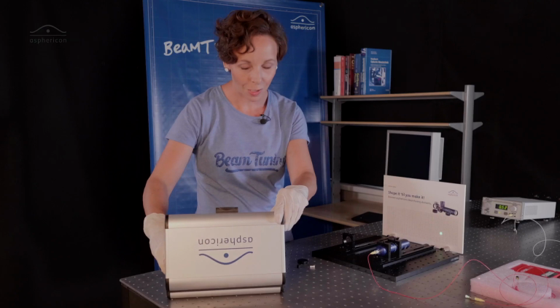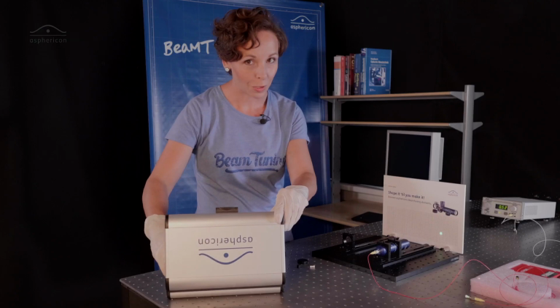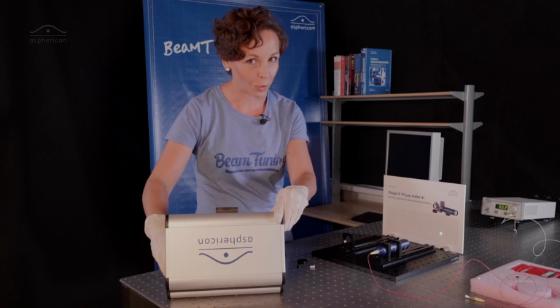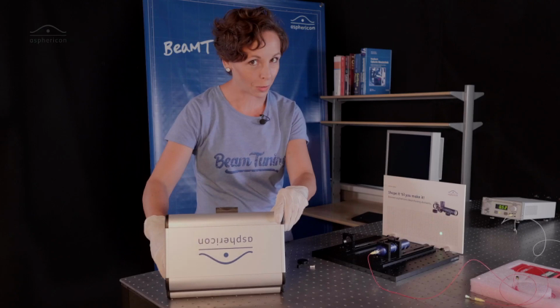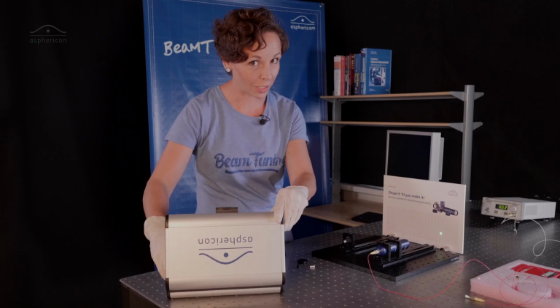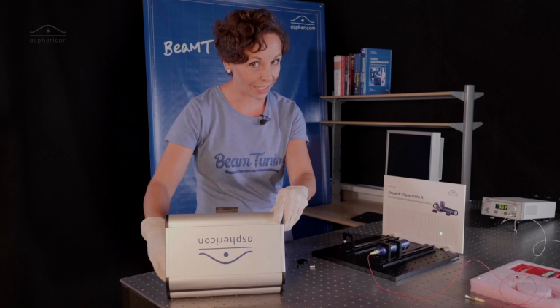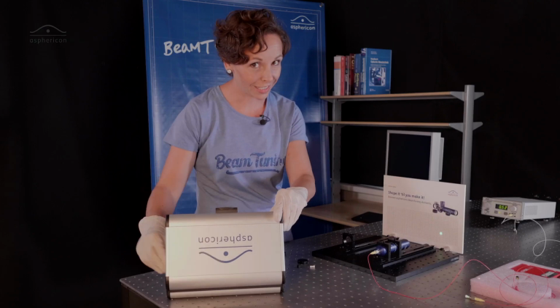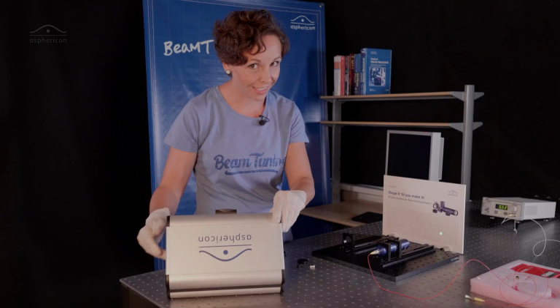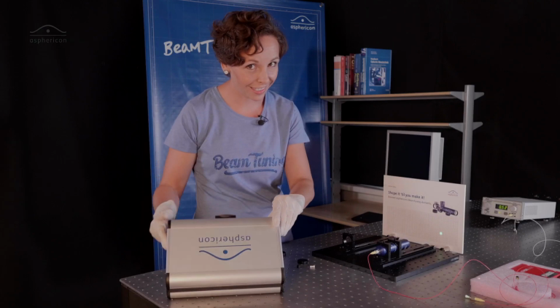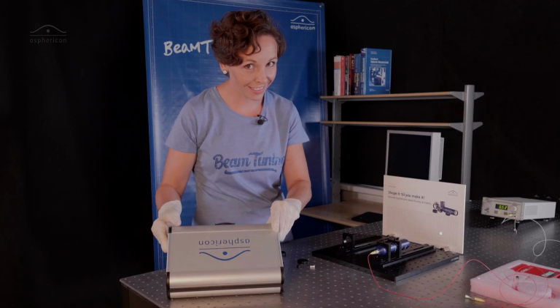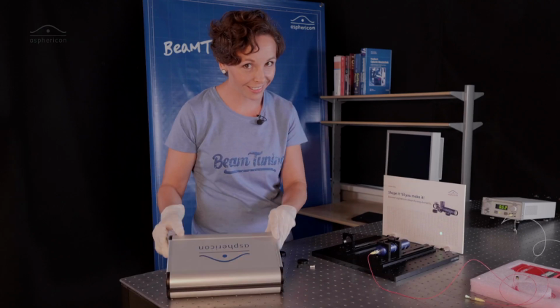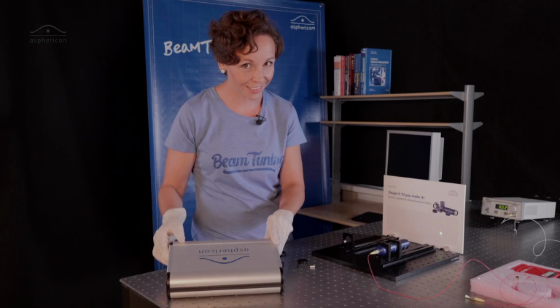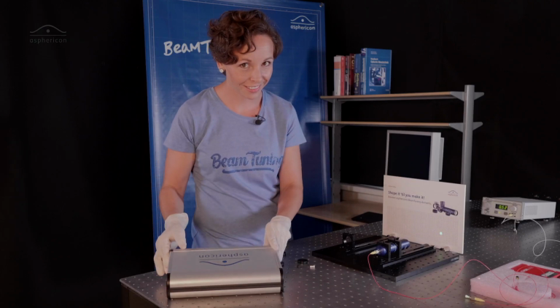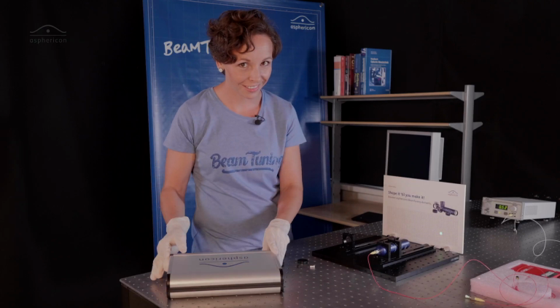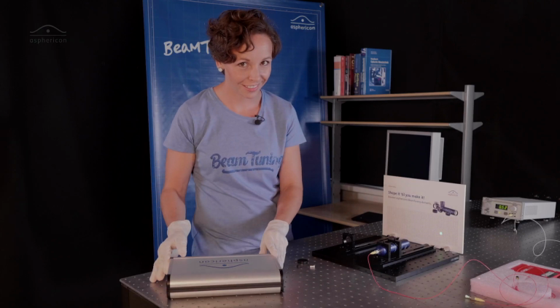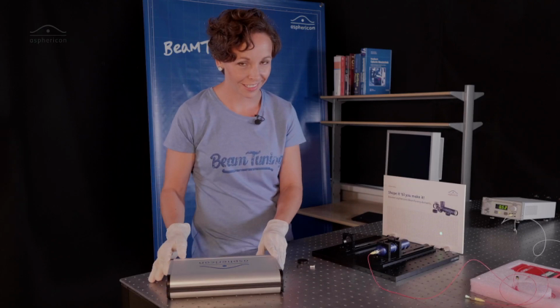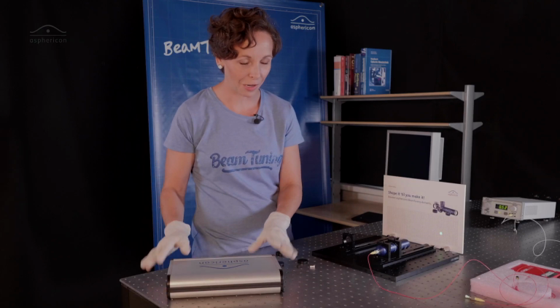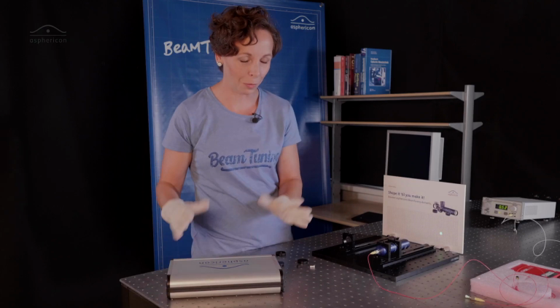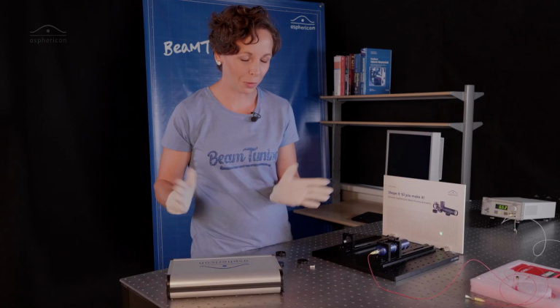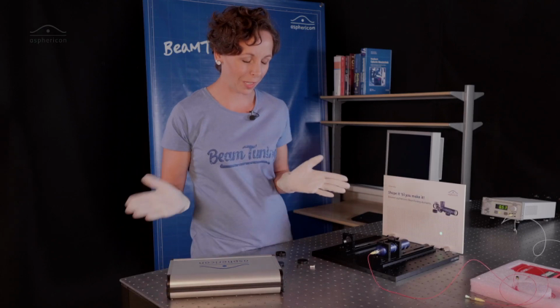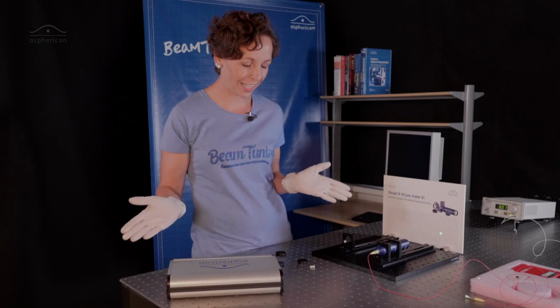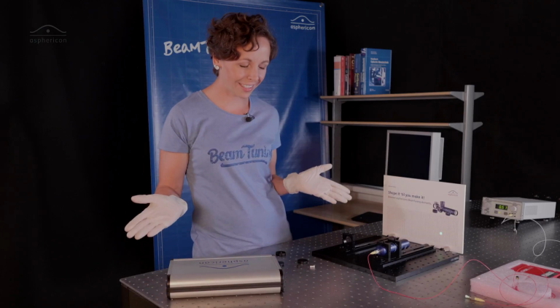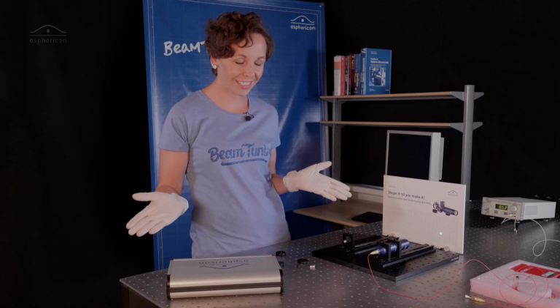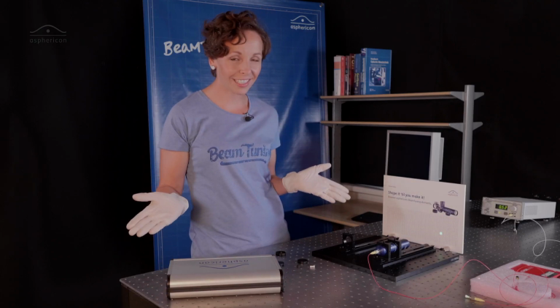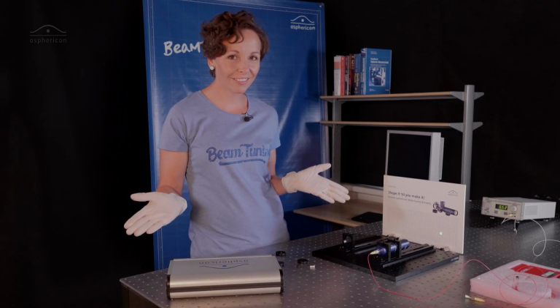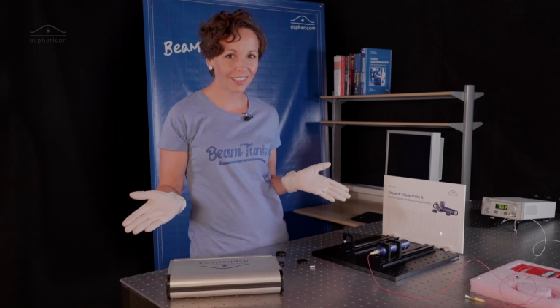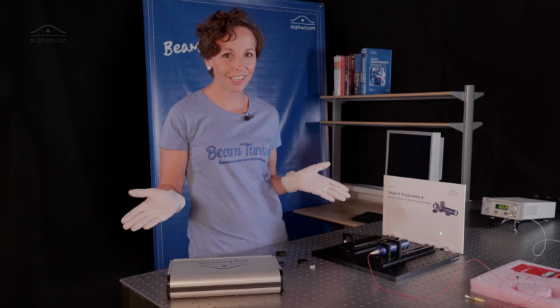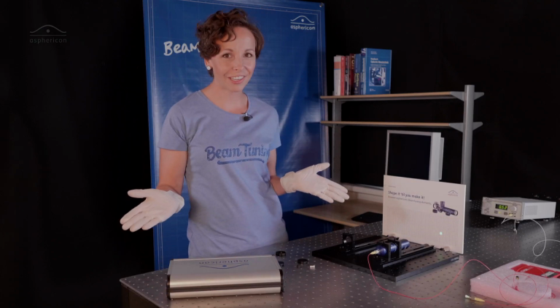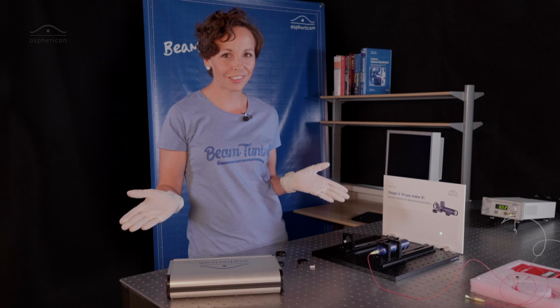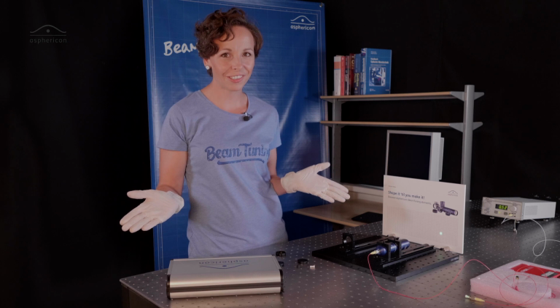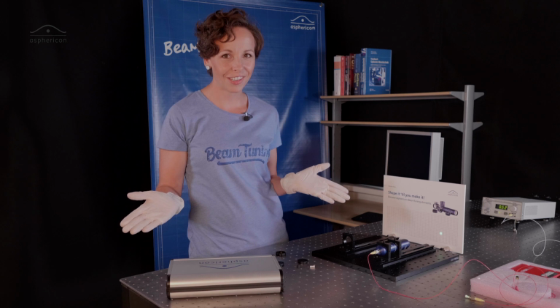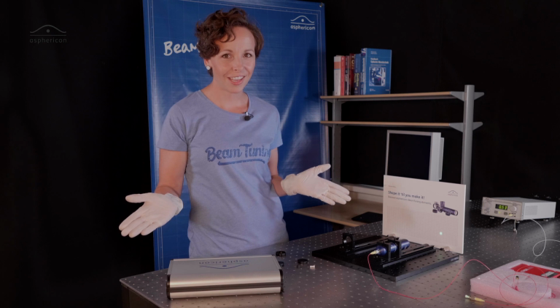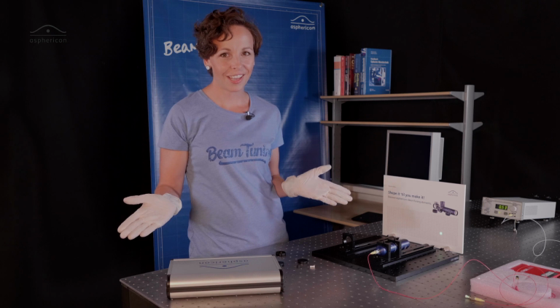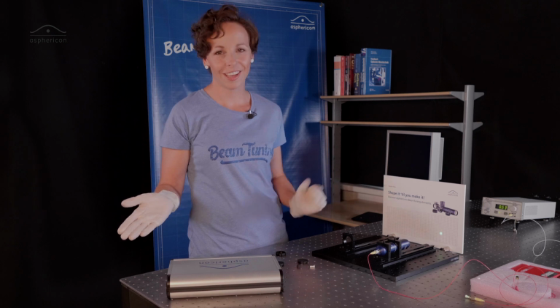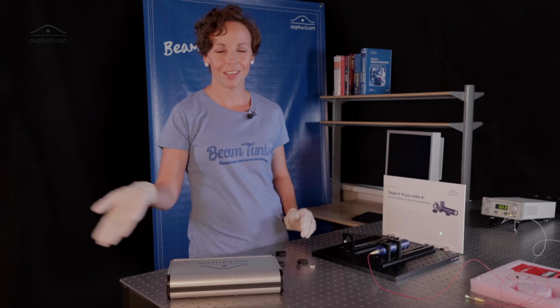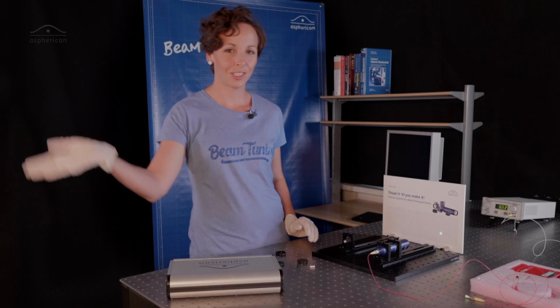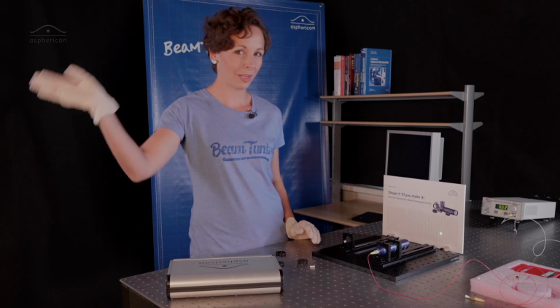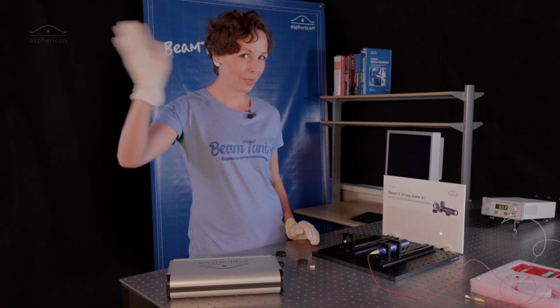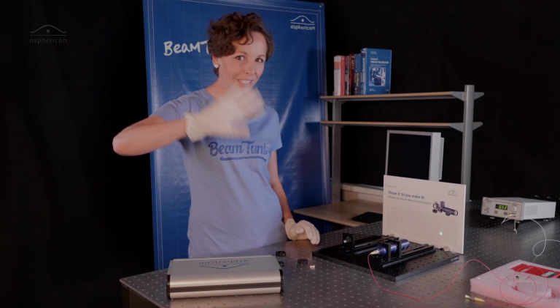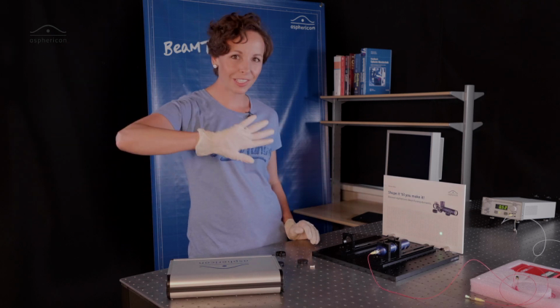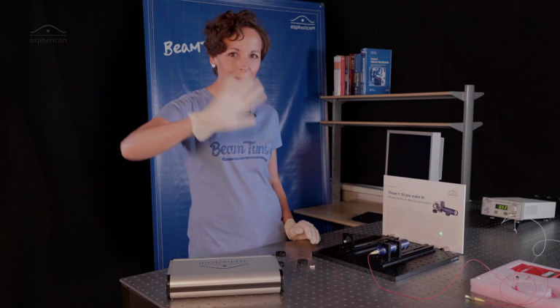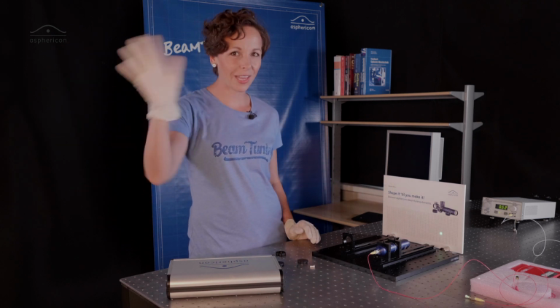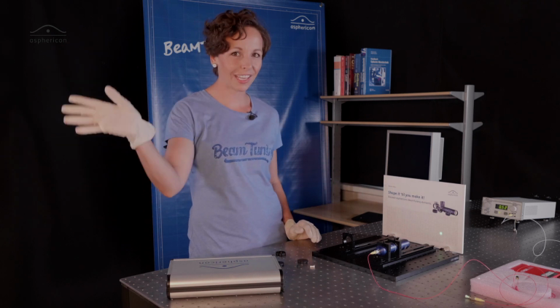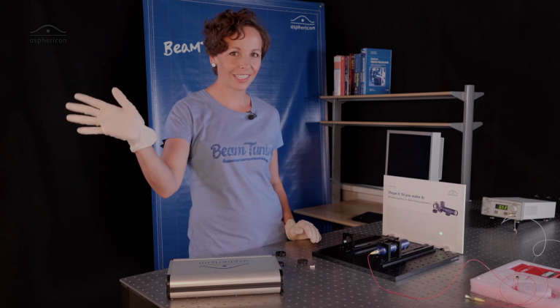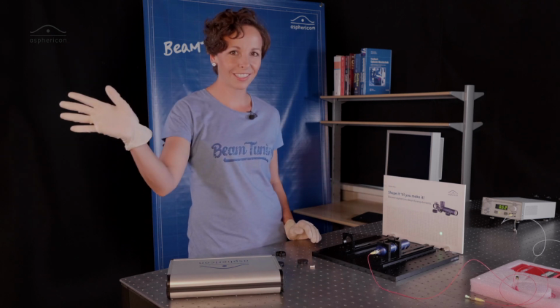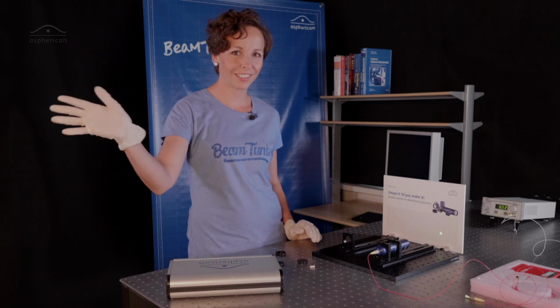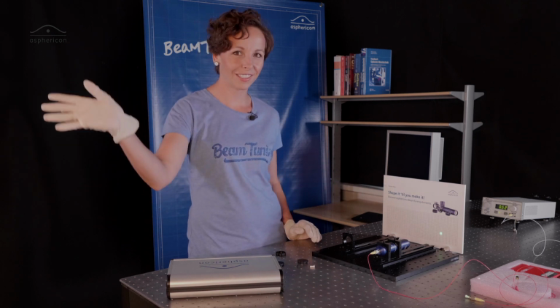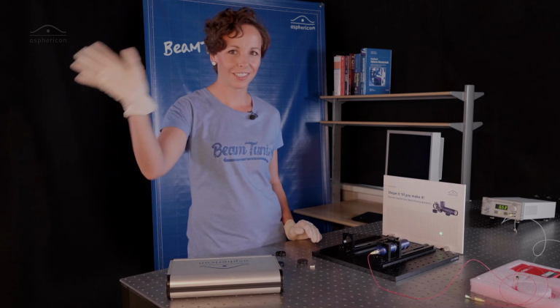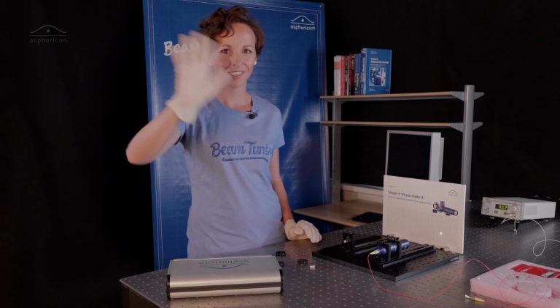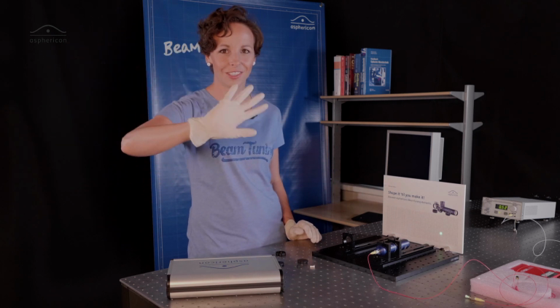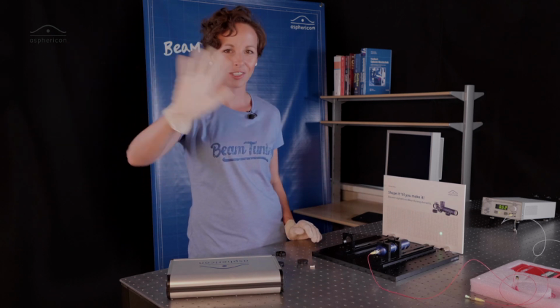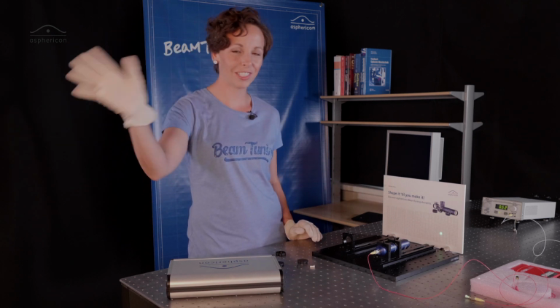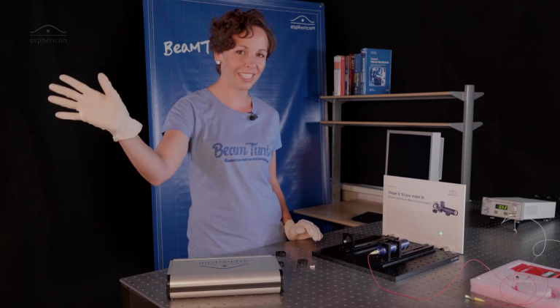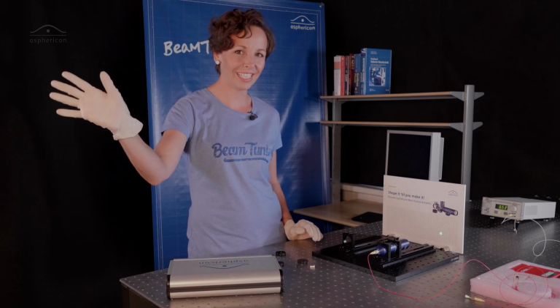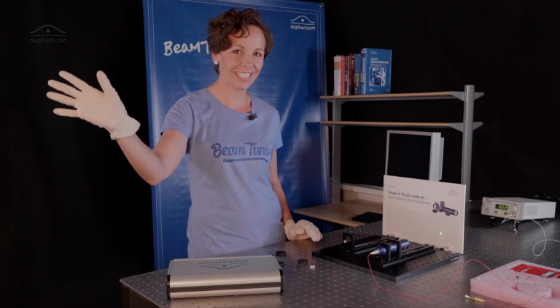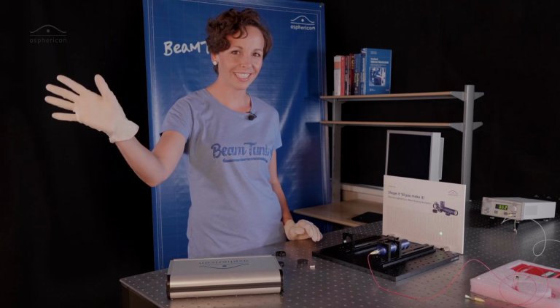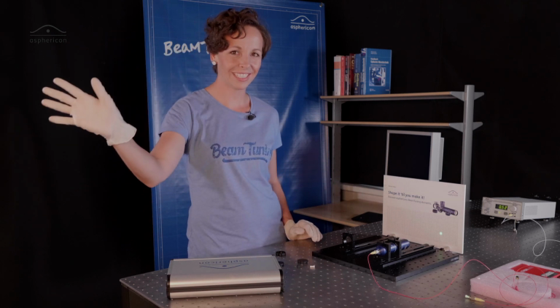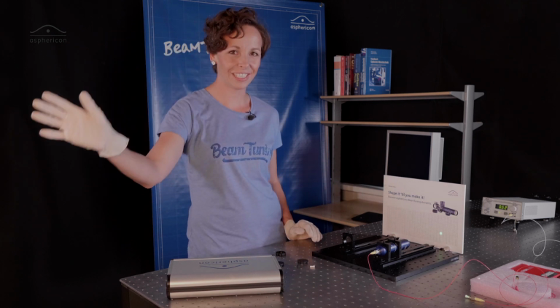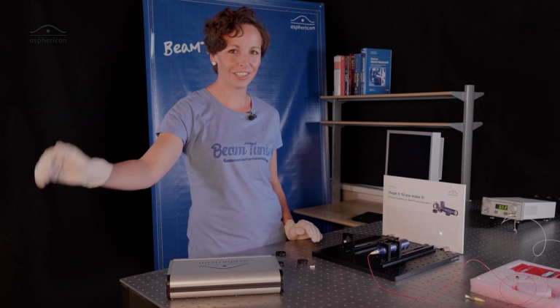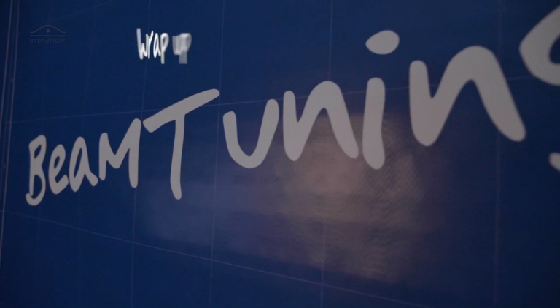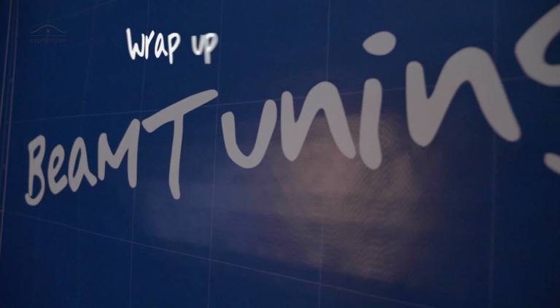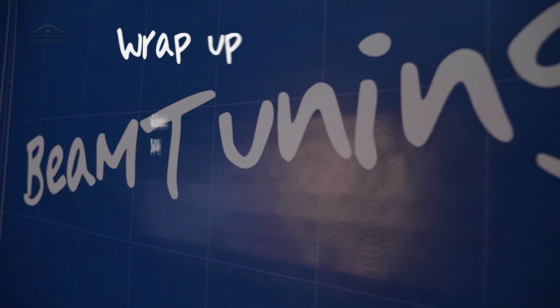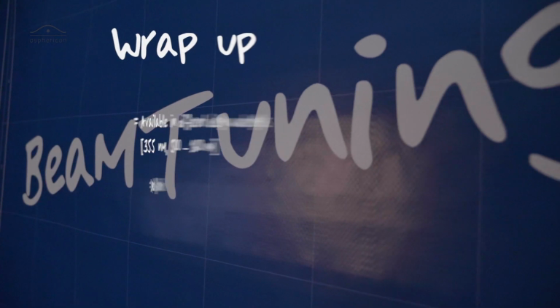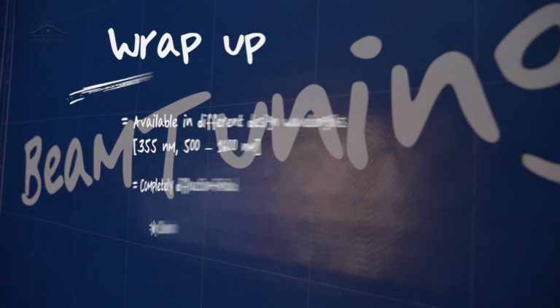So stay excited! Hope you liked this little video. Shape it till you make it — Tschüssi! See you next time!